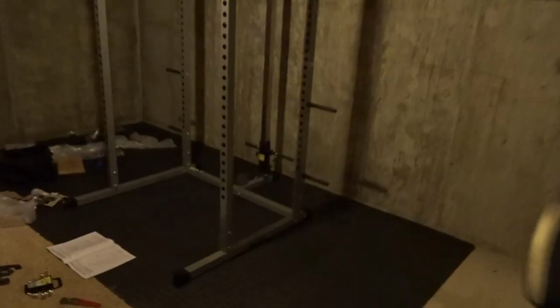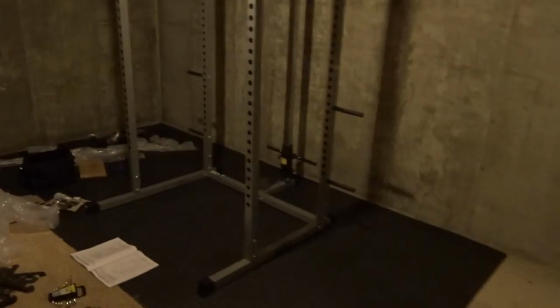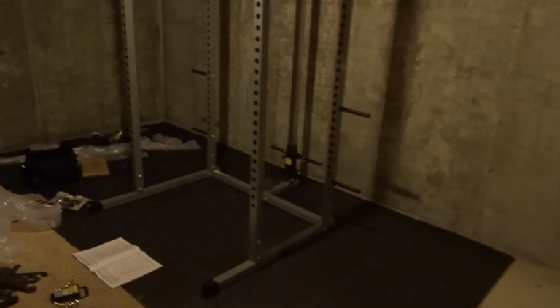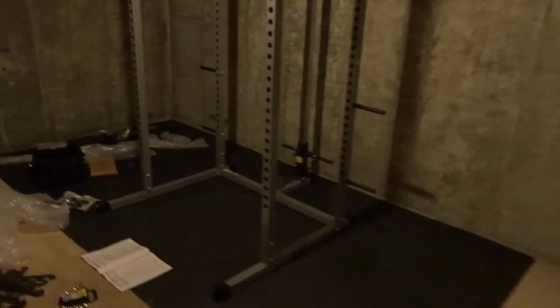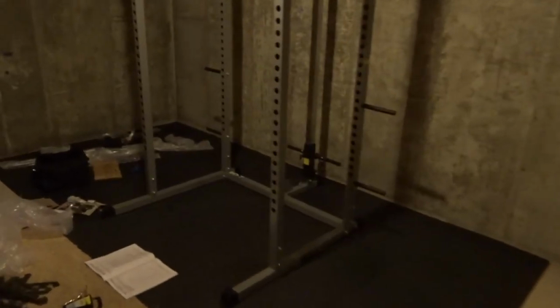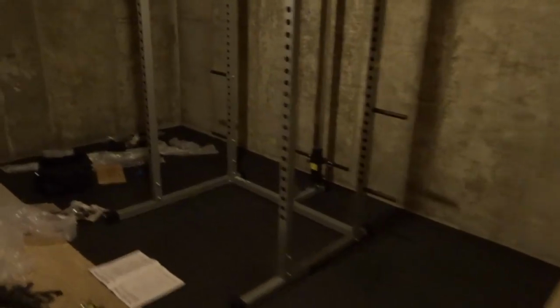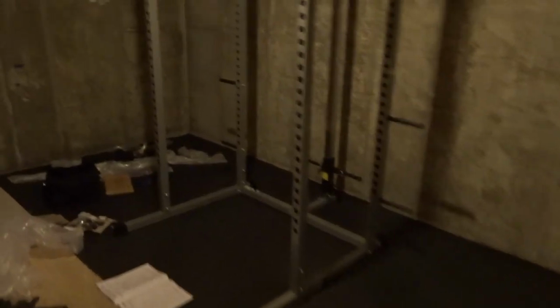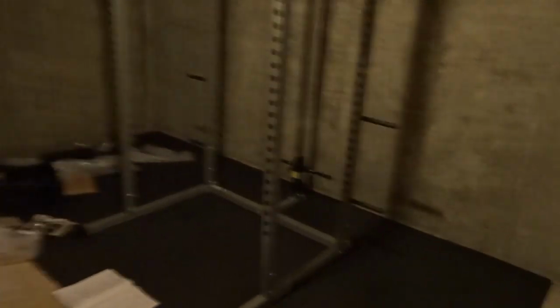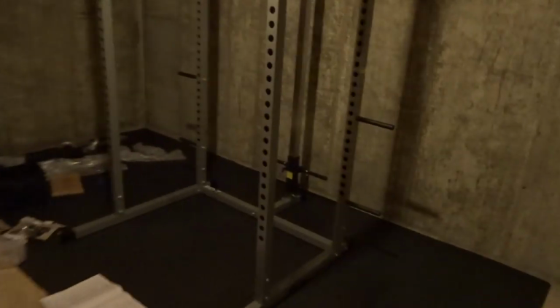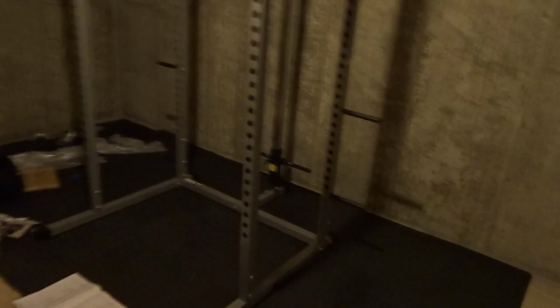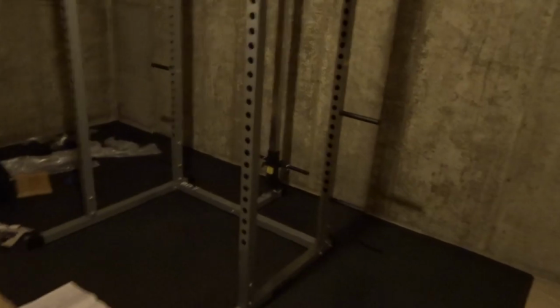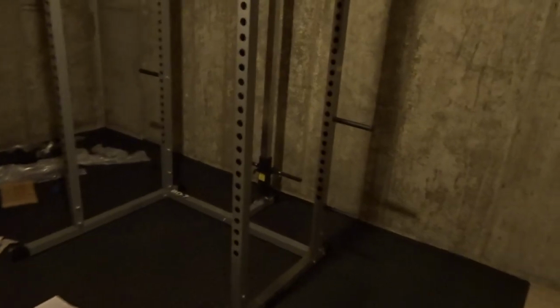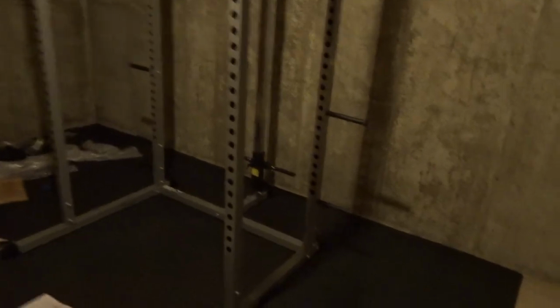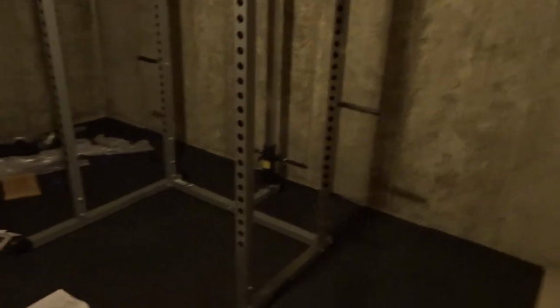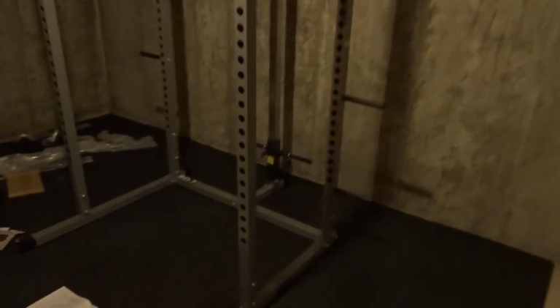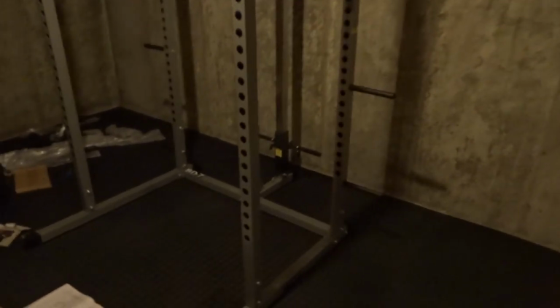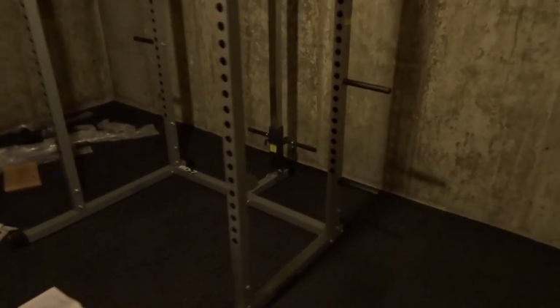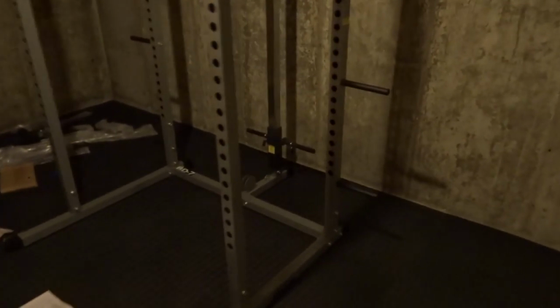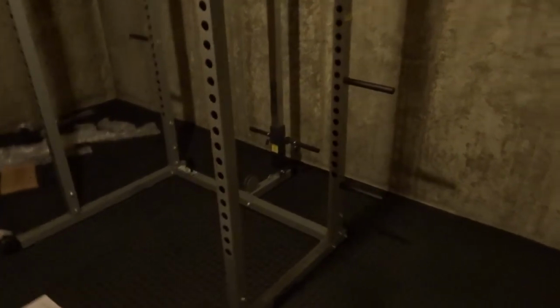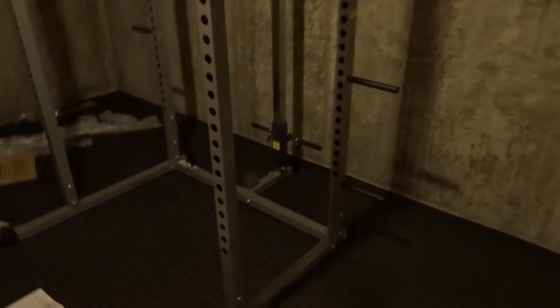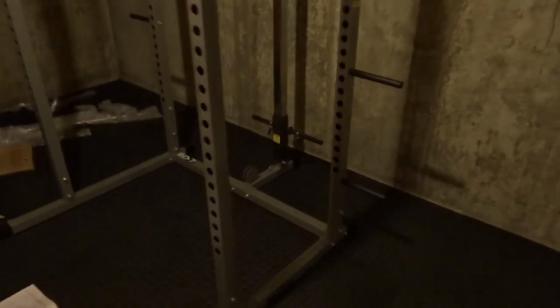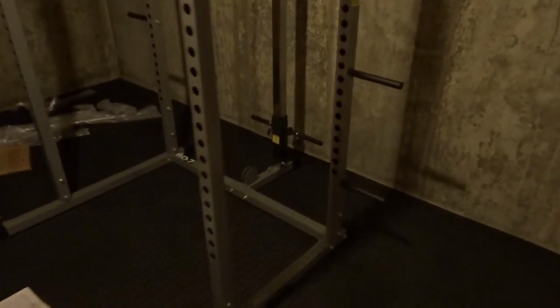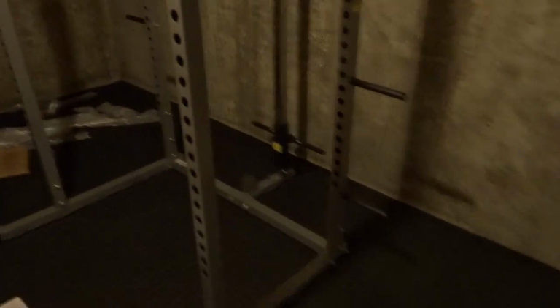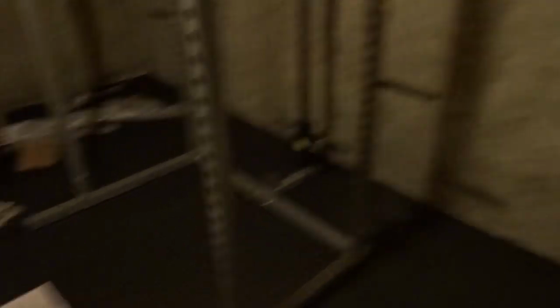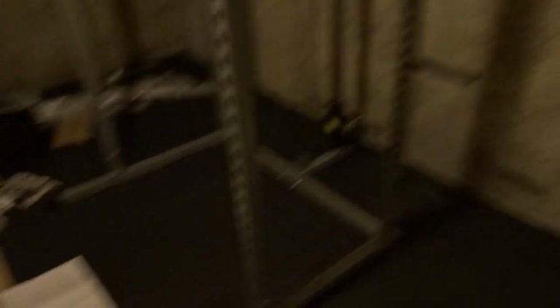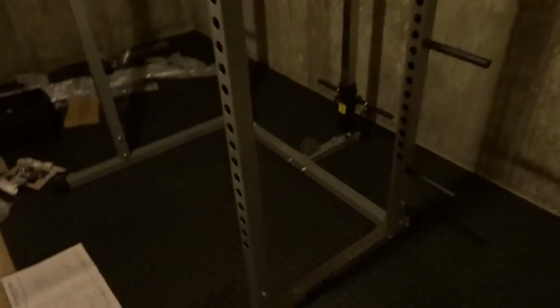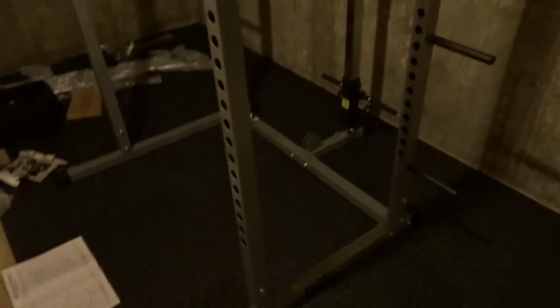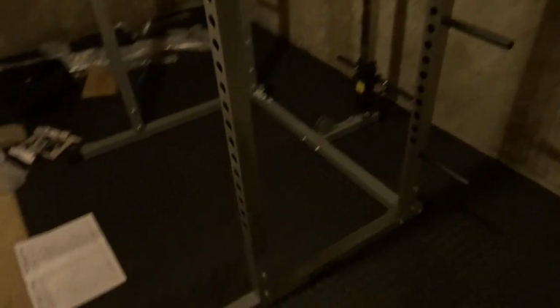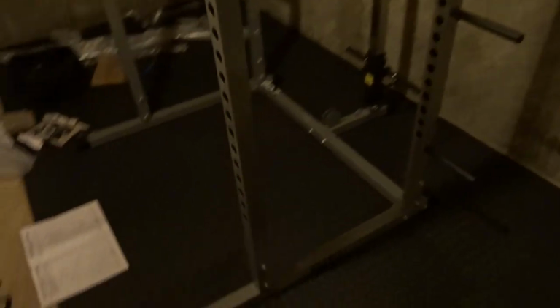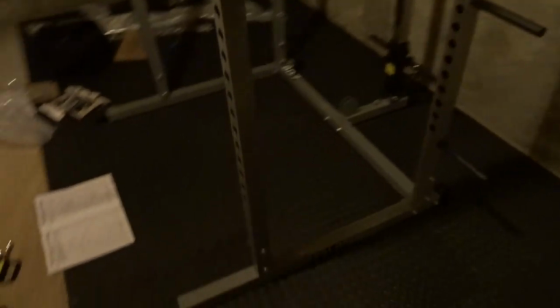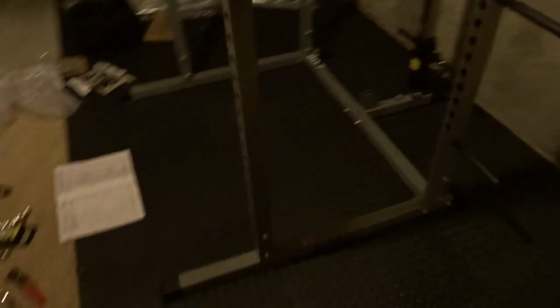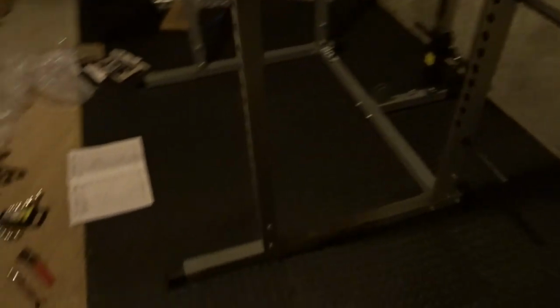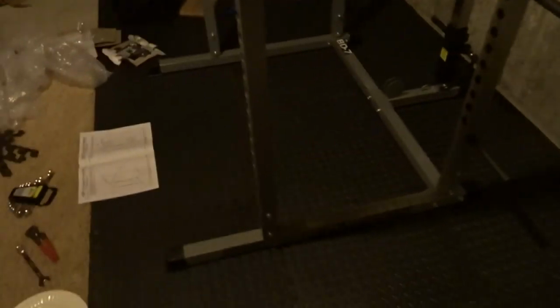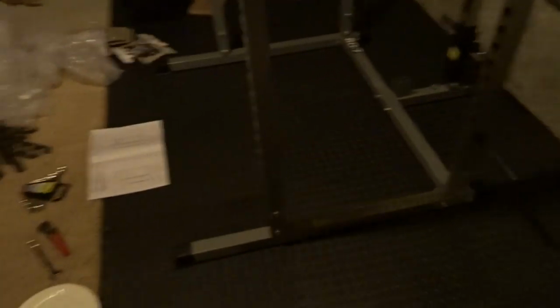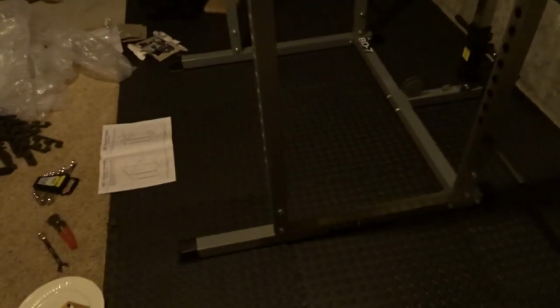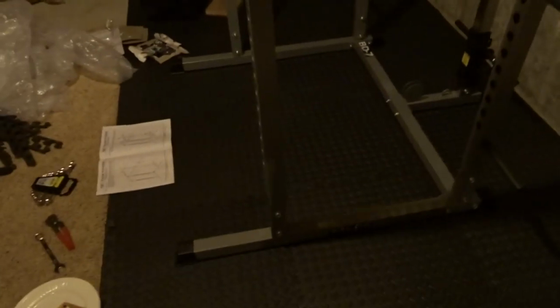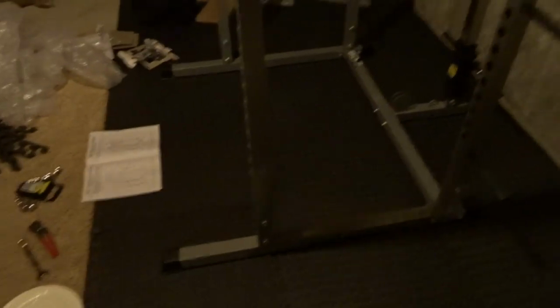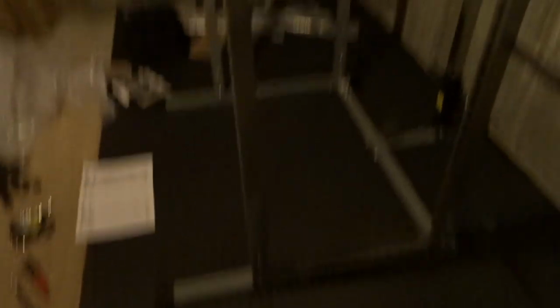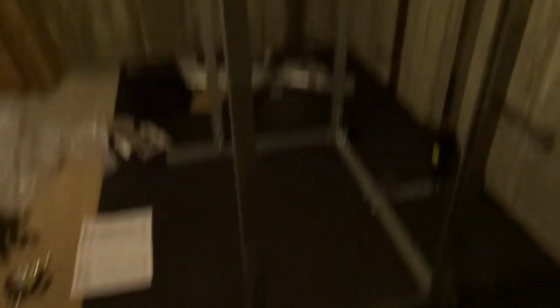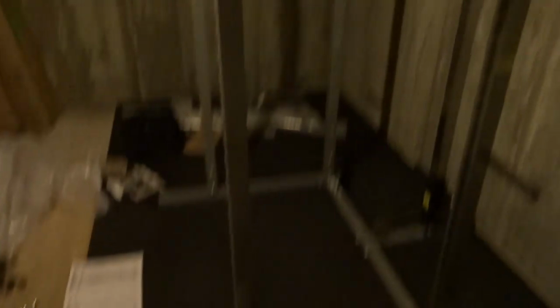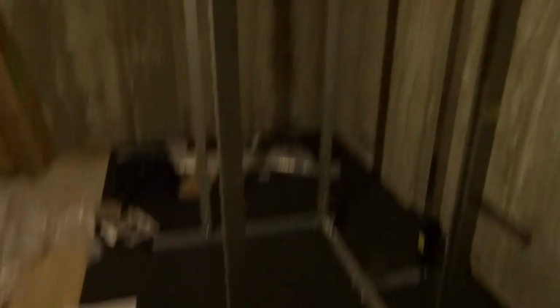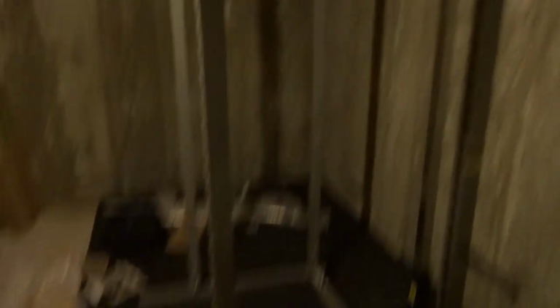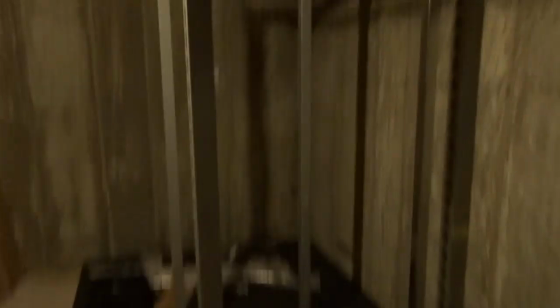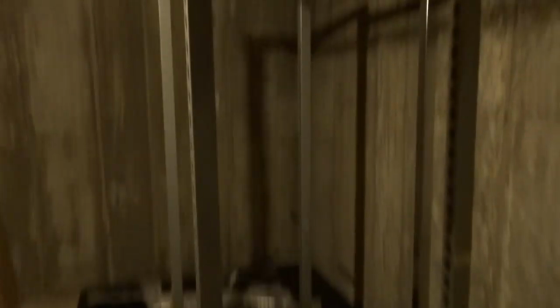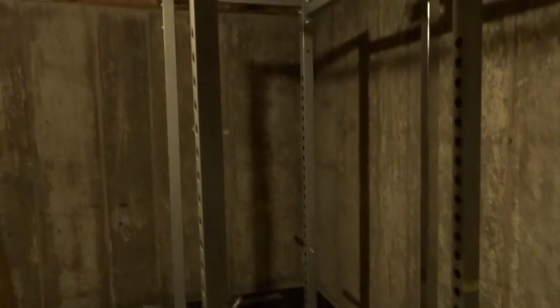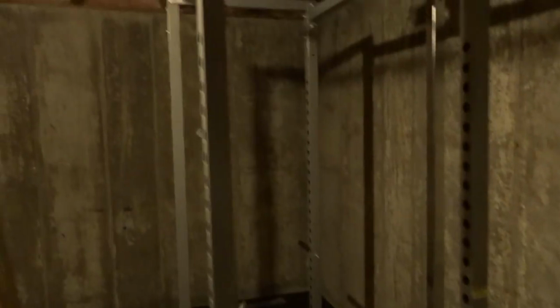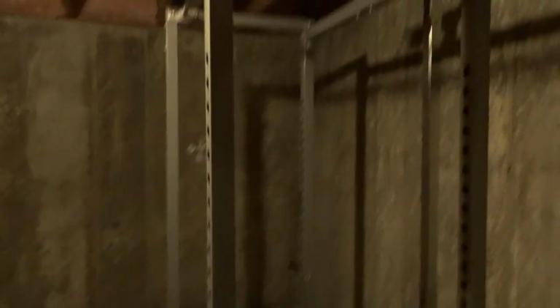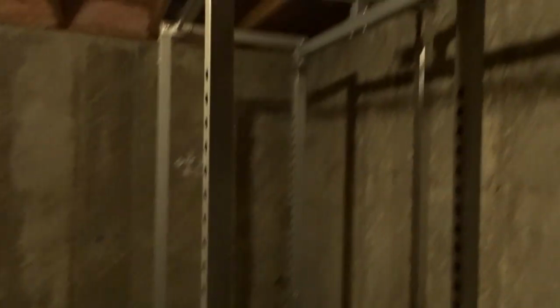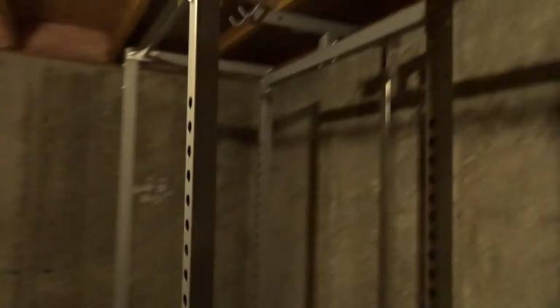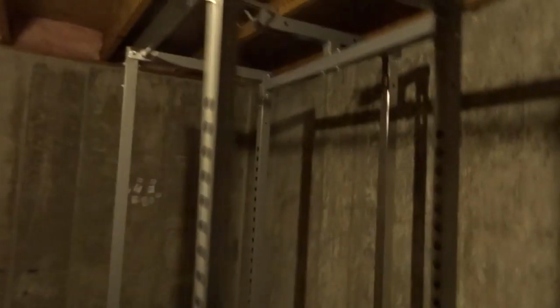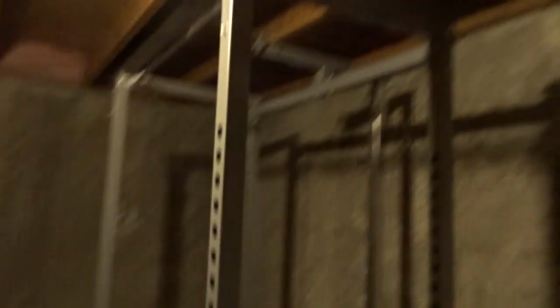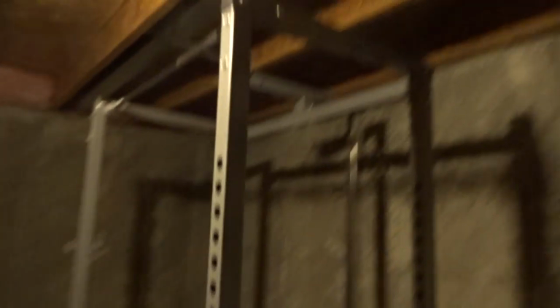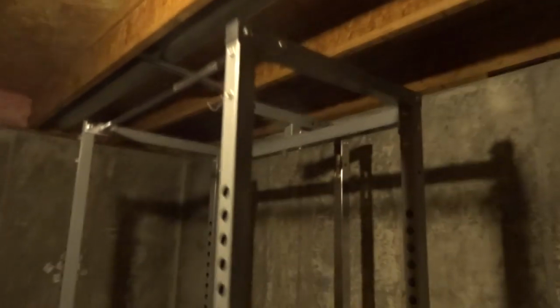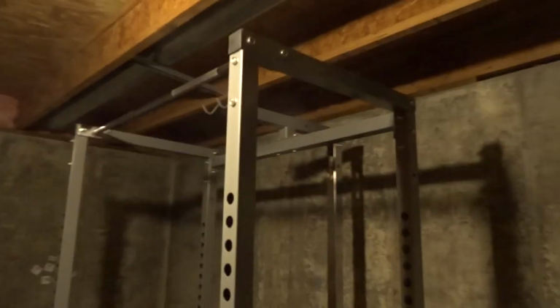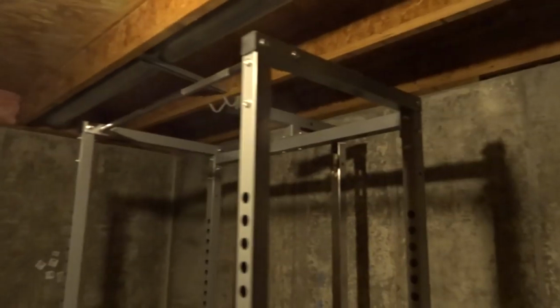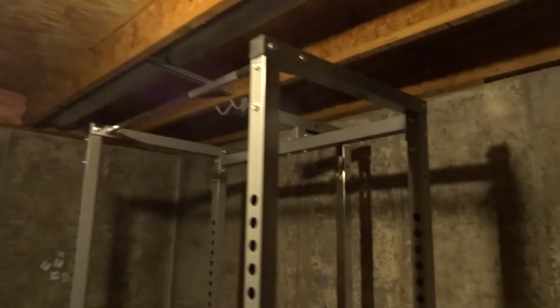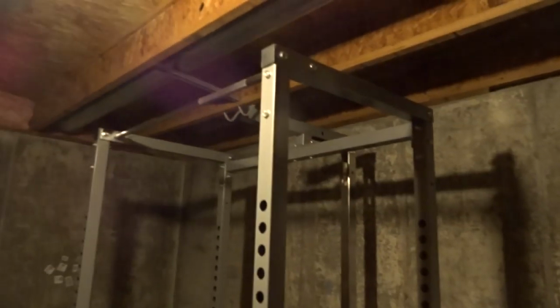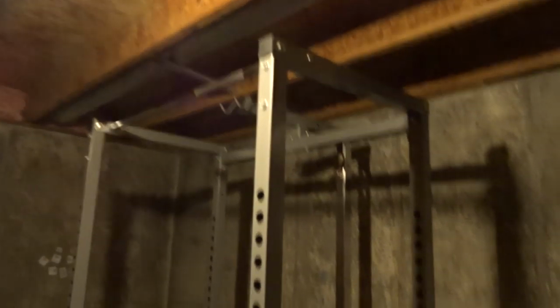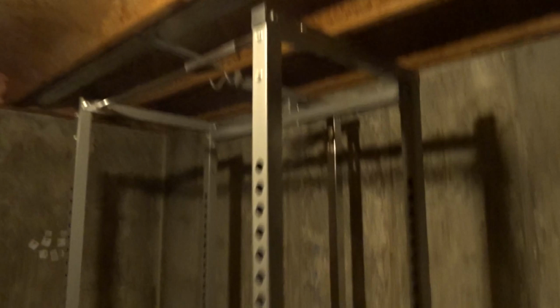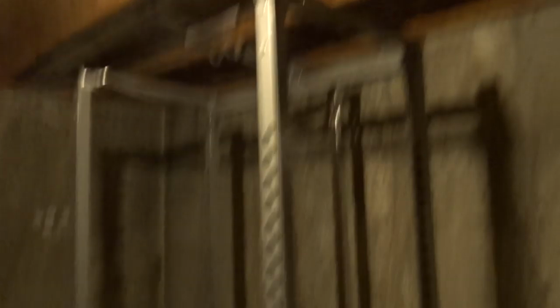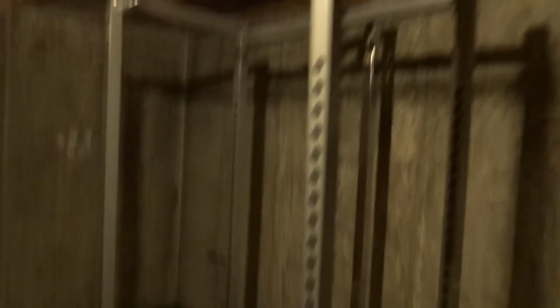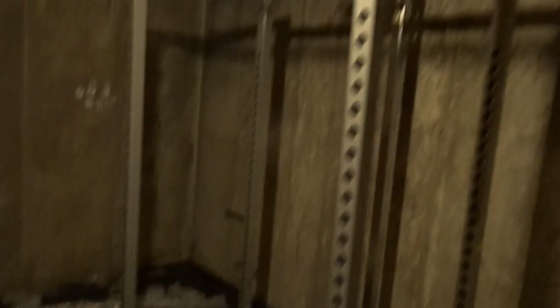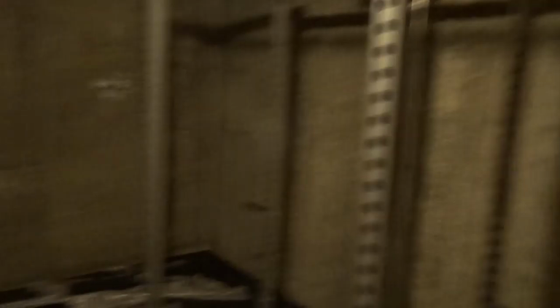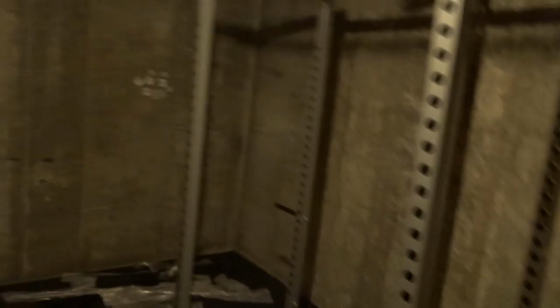Alright, so here's the progress we have so far. I got the whole base set up, so basically the squat rack's done.